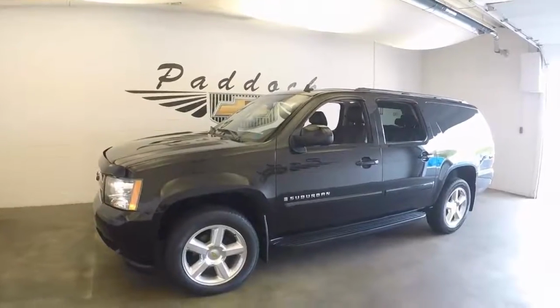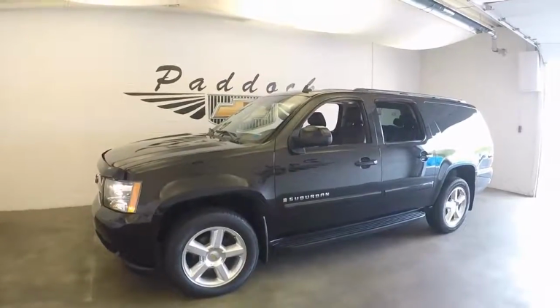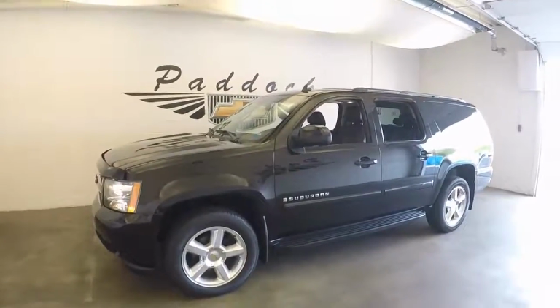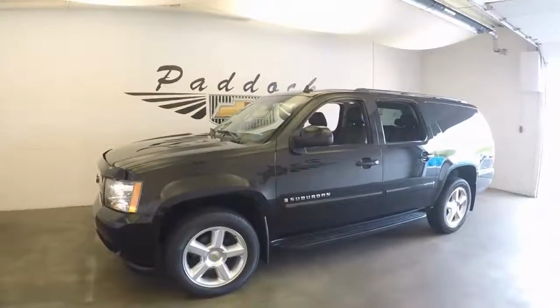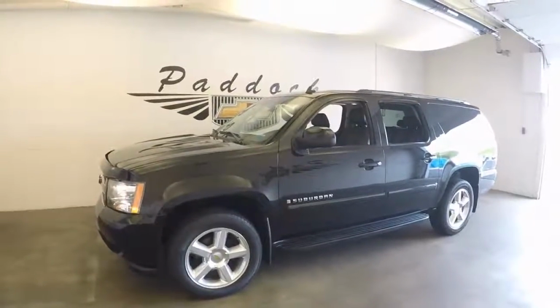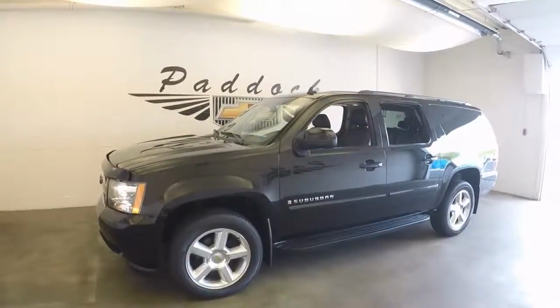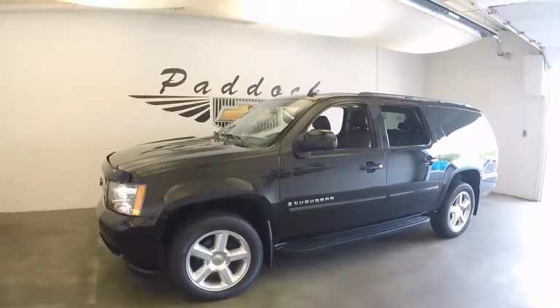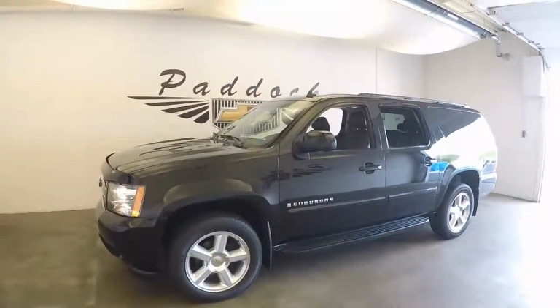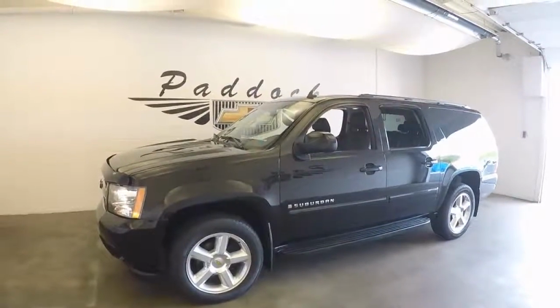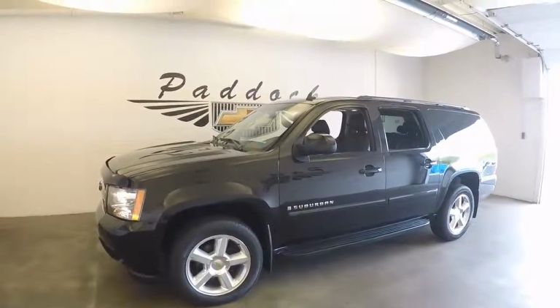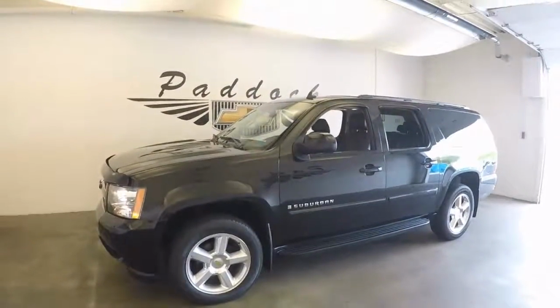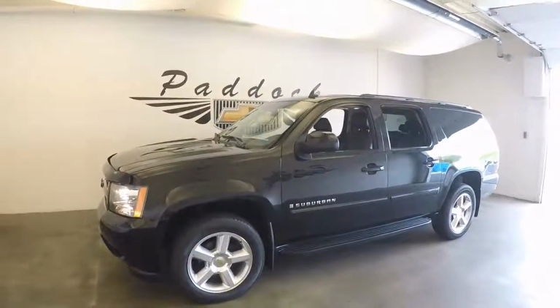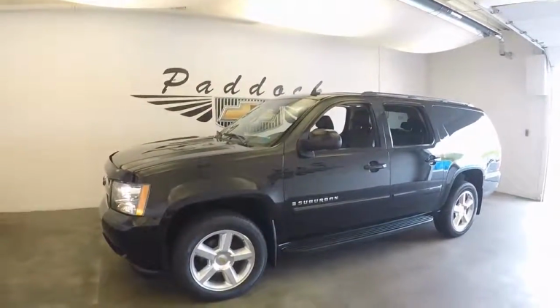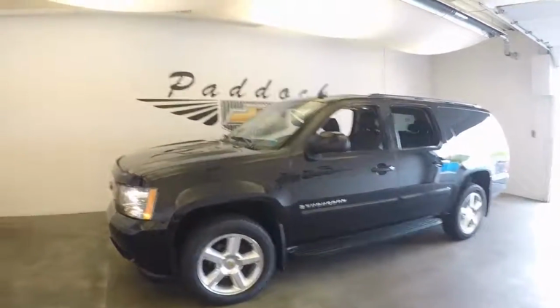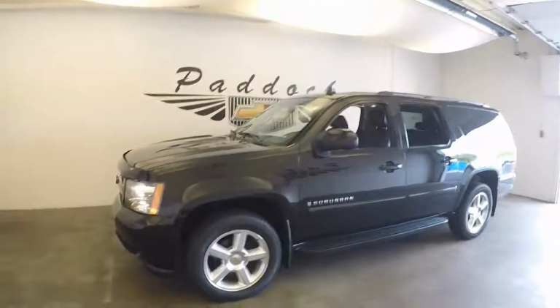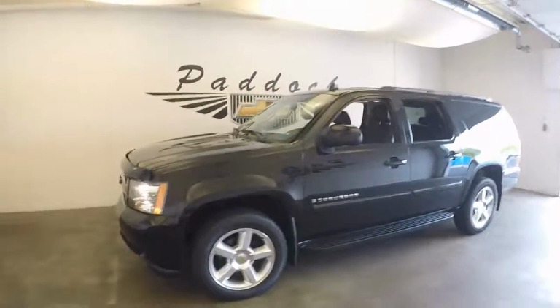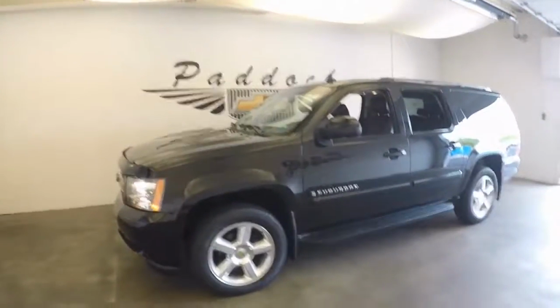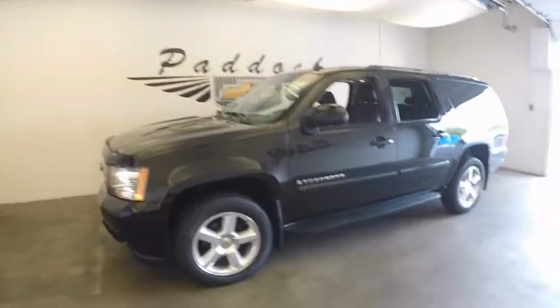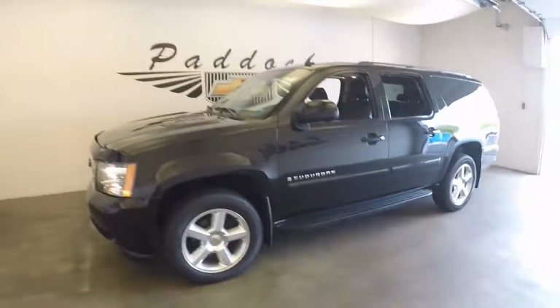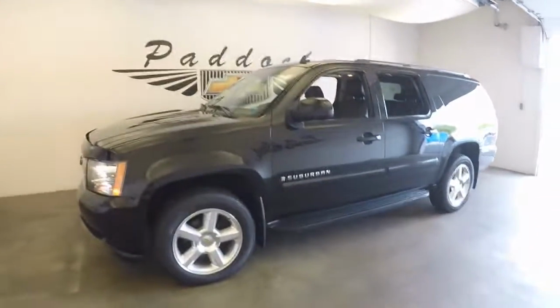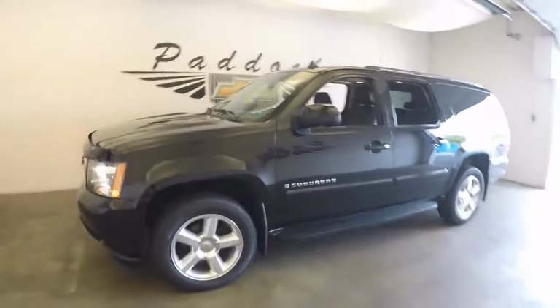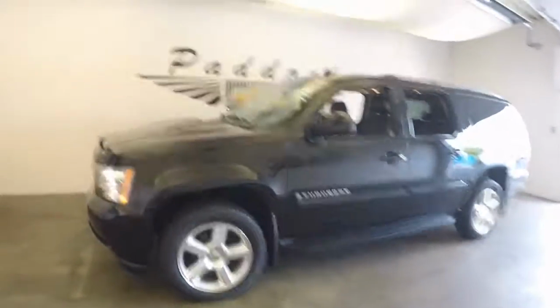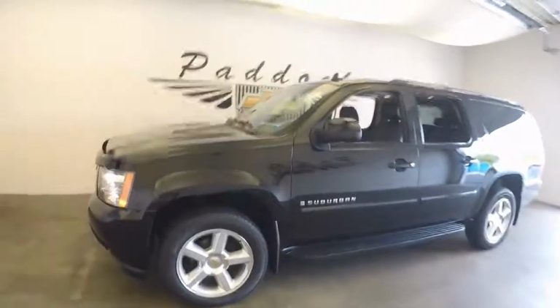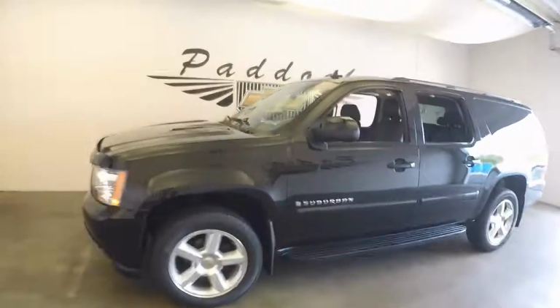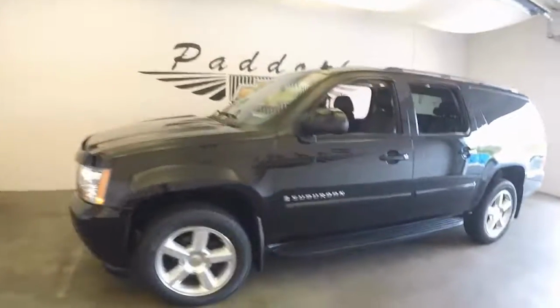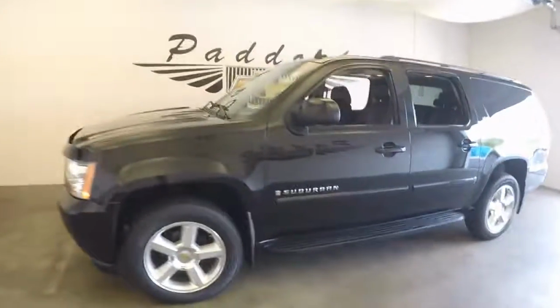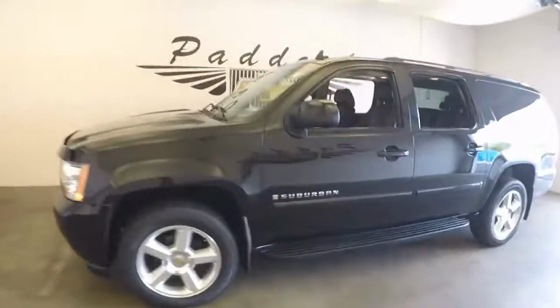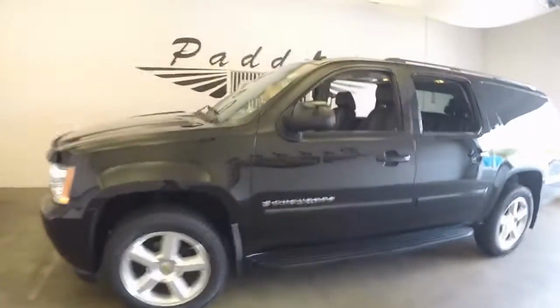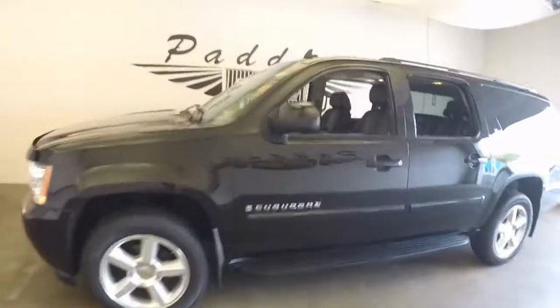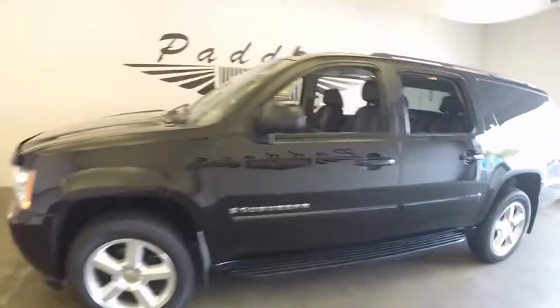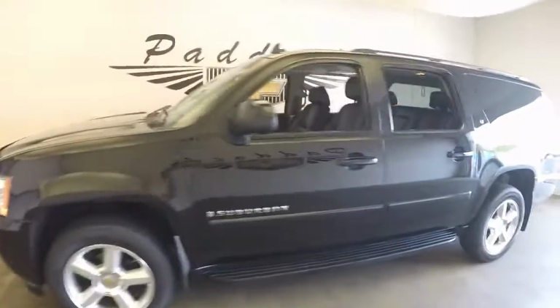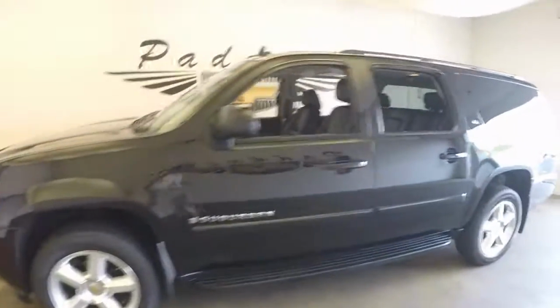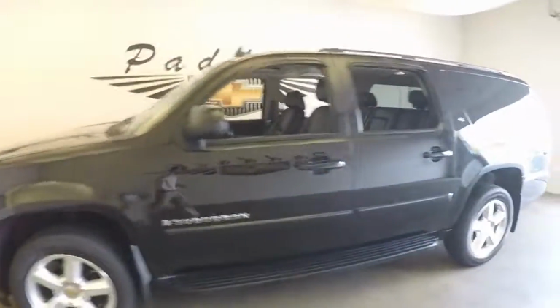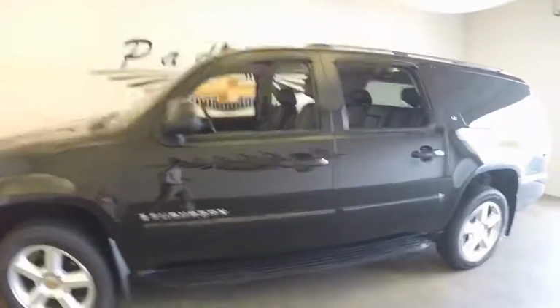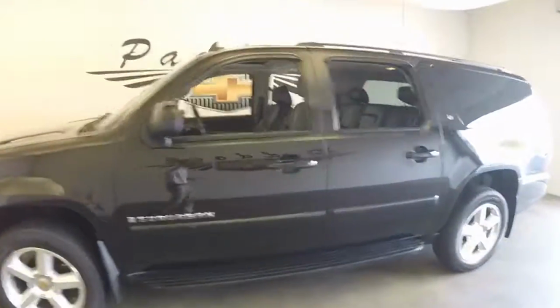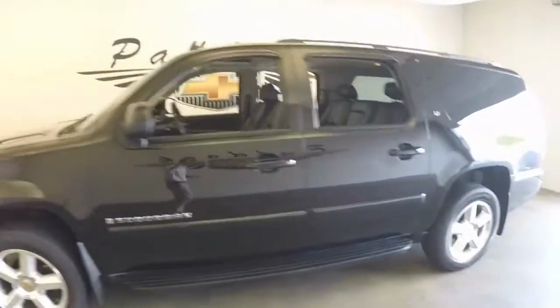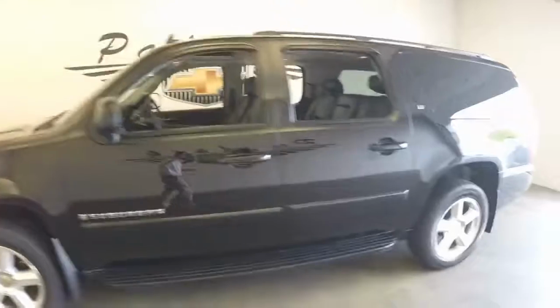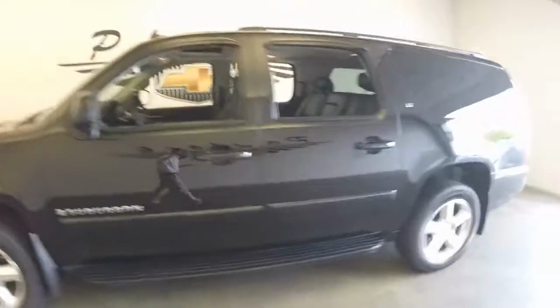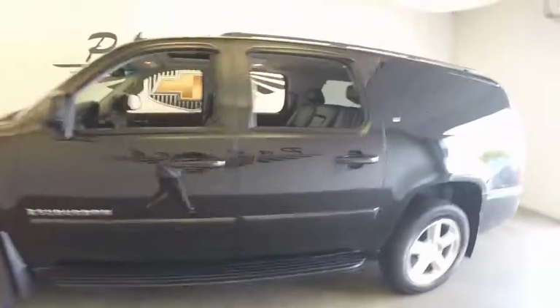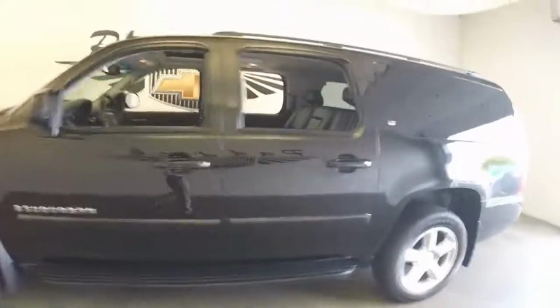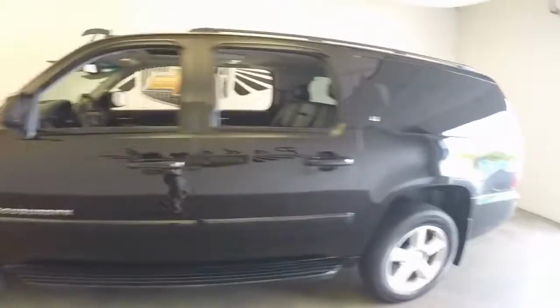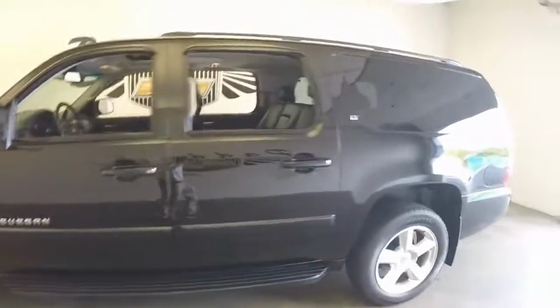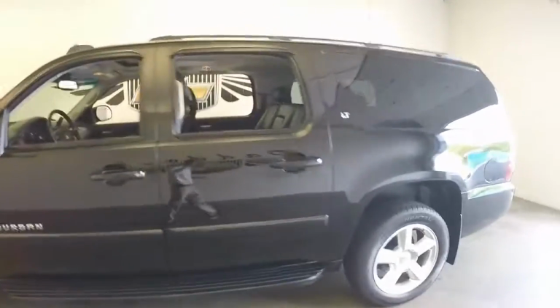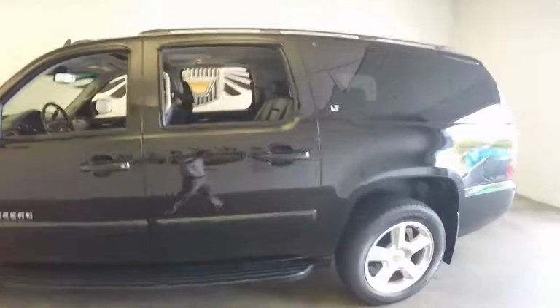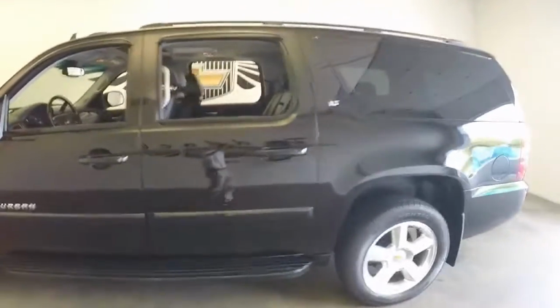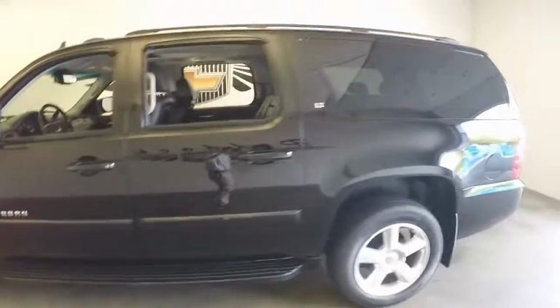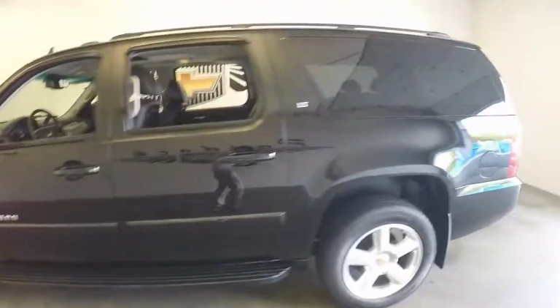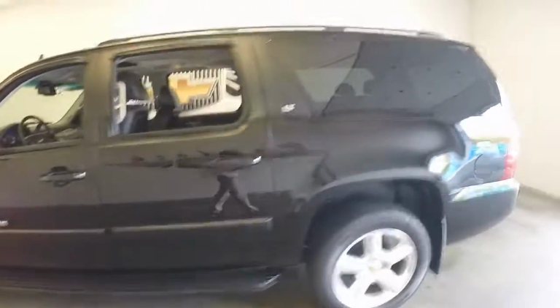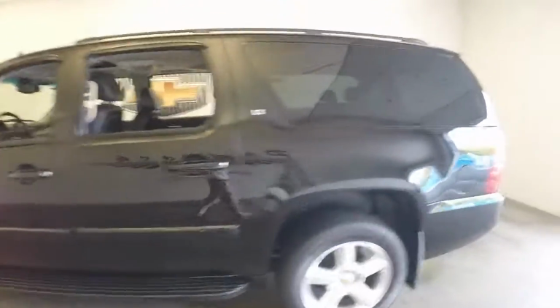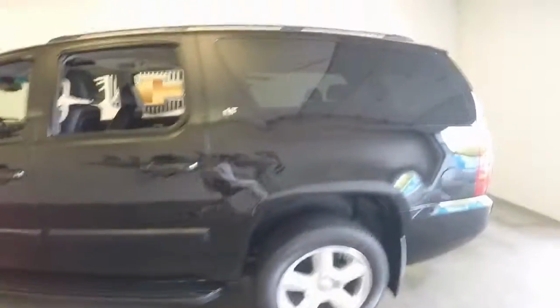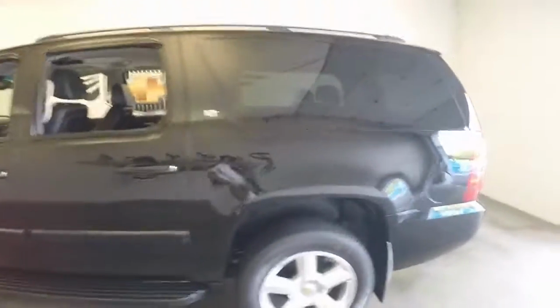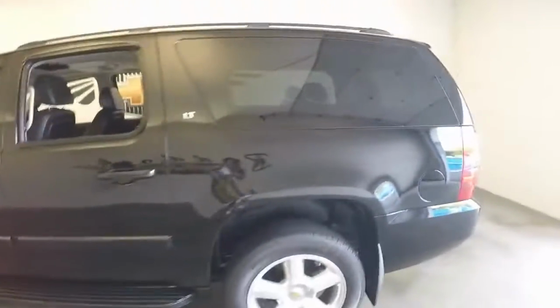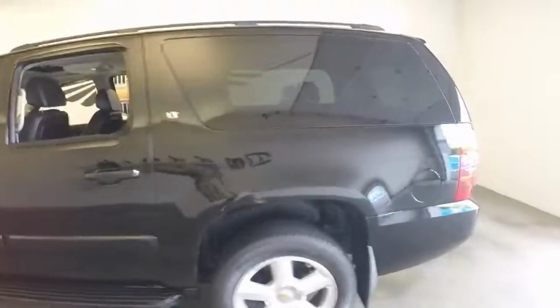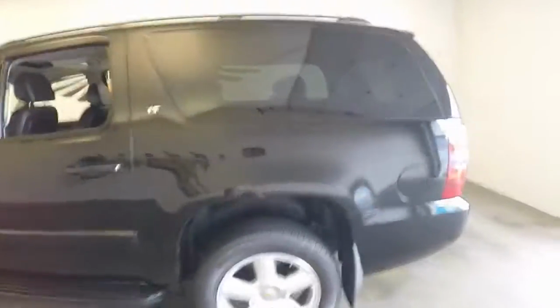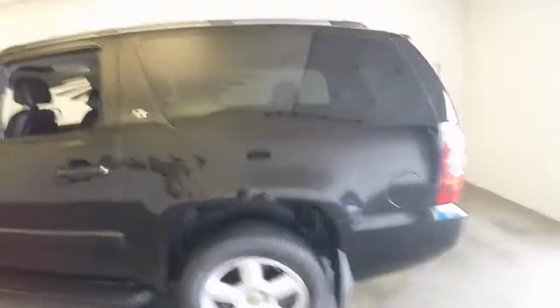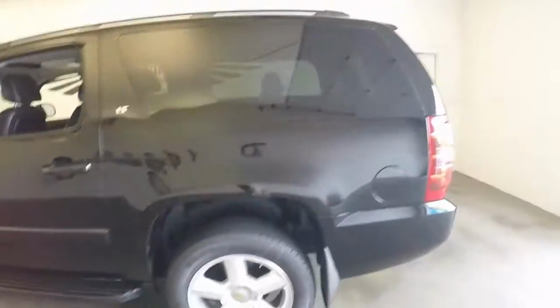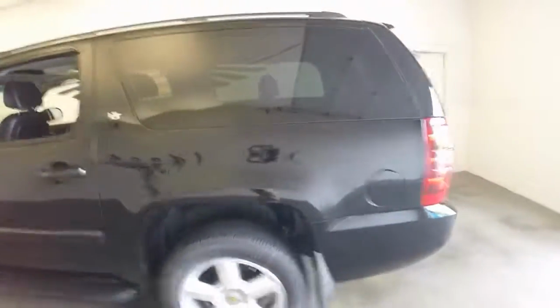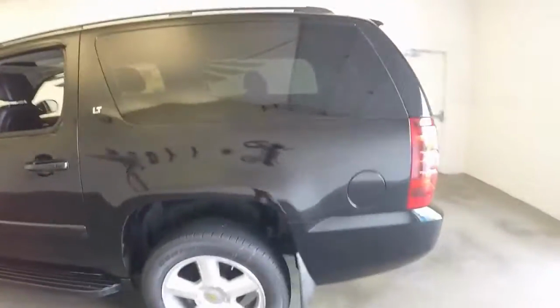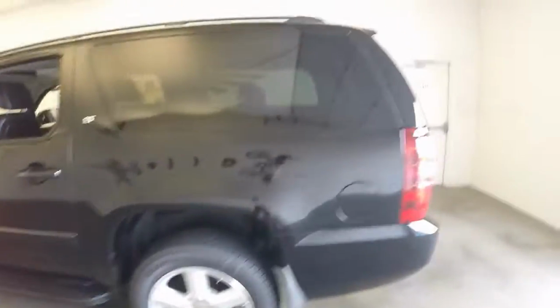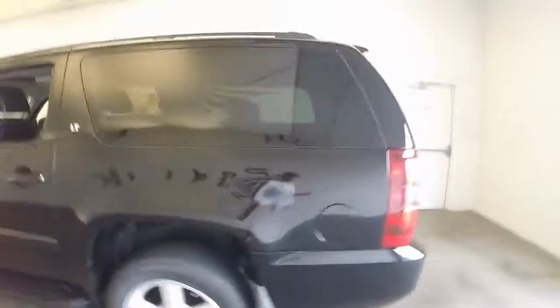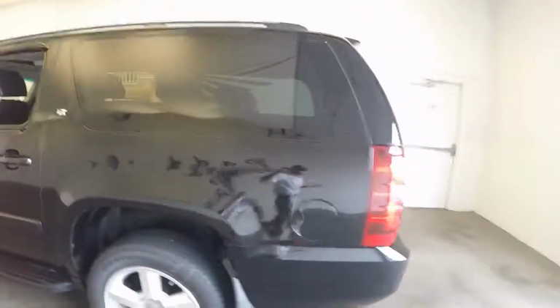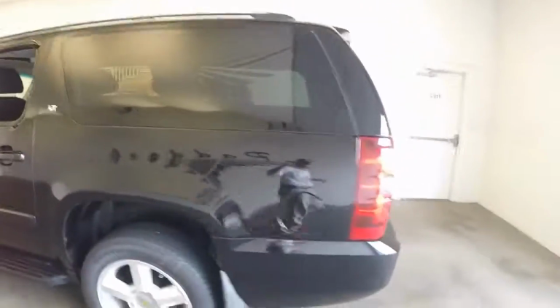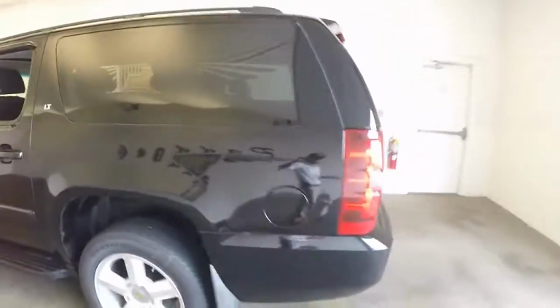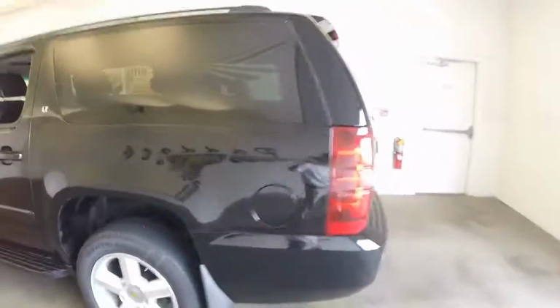This is a 2008 Chevy Suburban, great black paint, nice big alloy wheels, good tires.